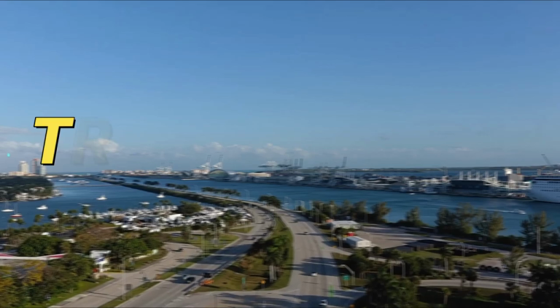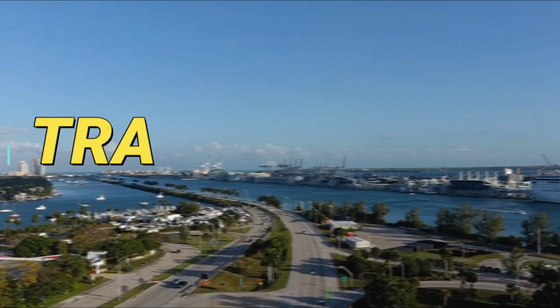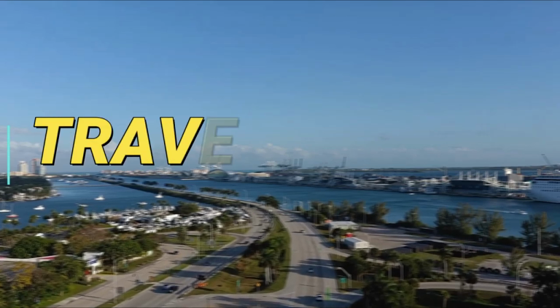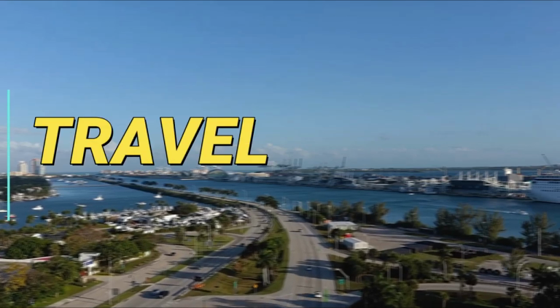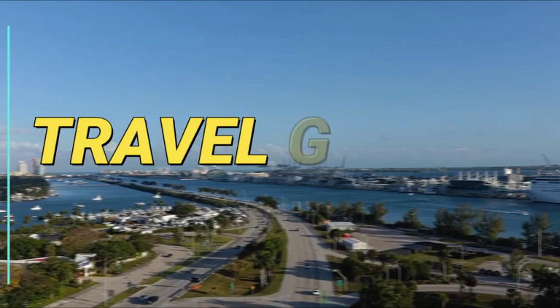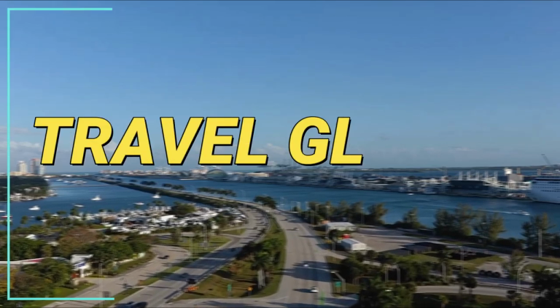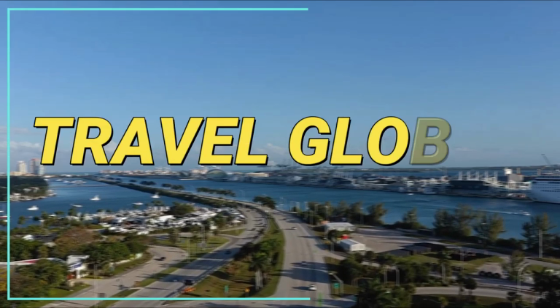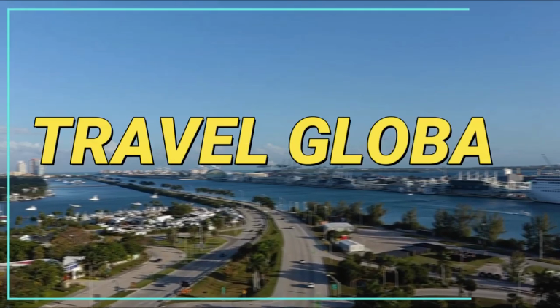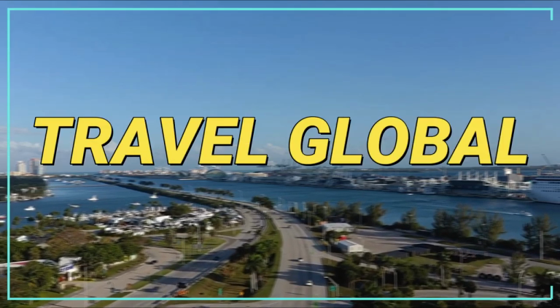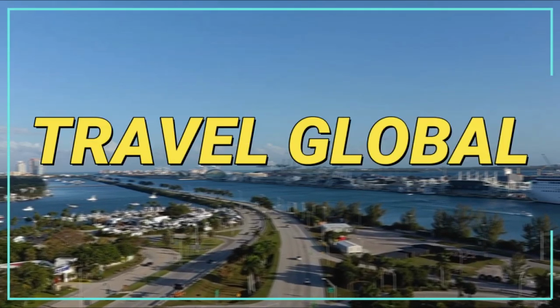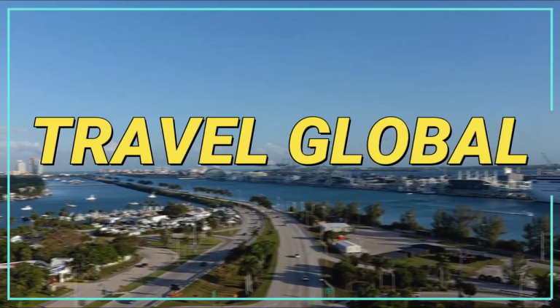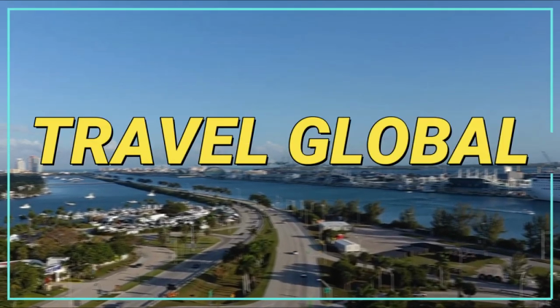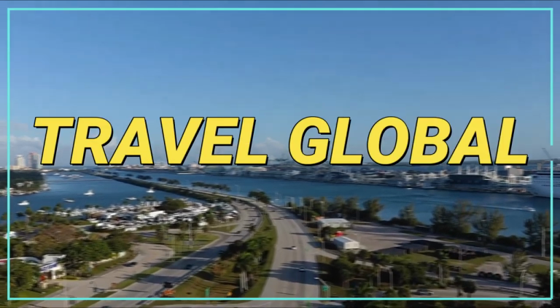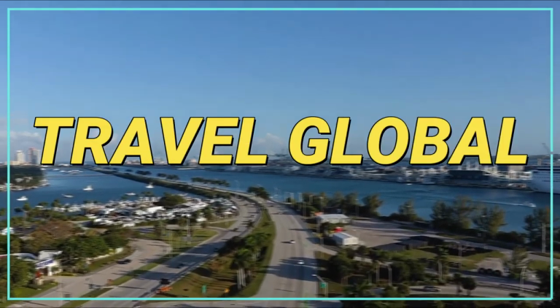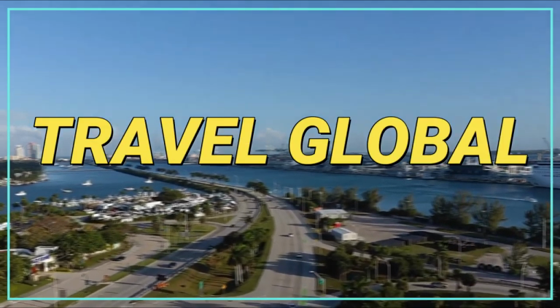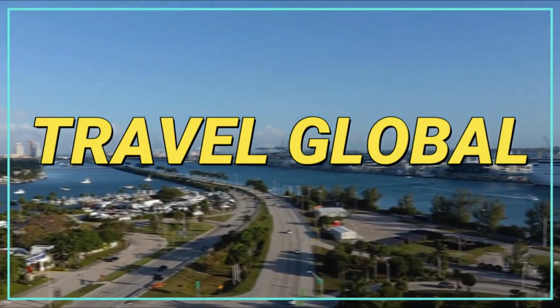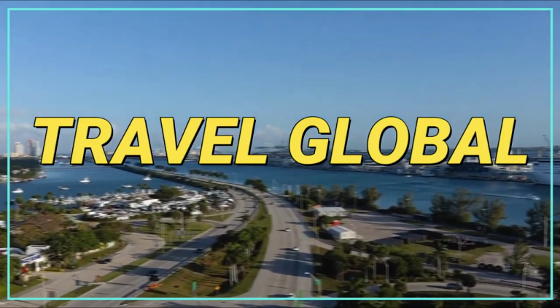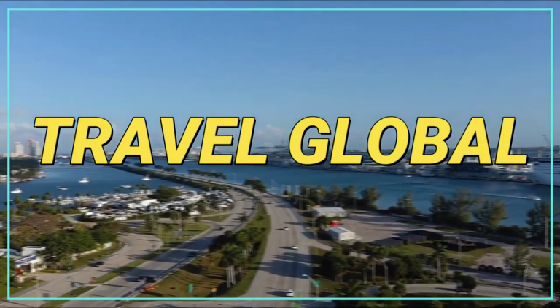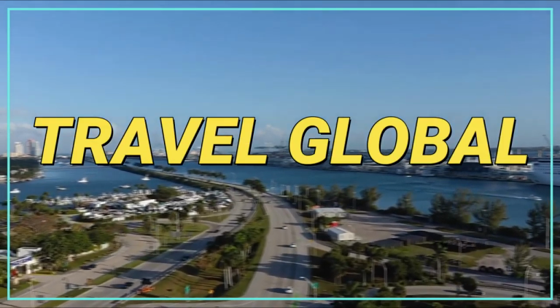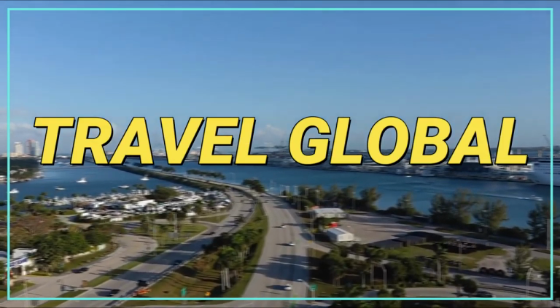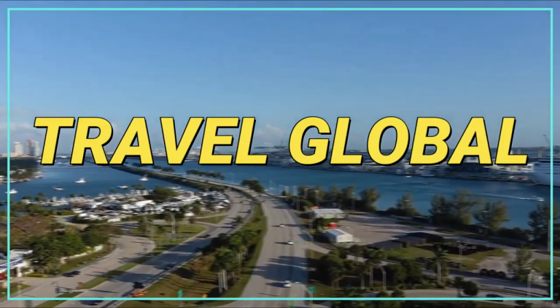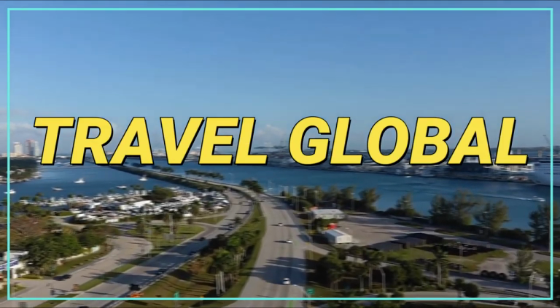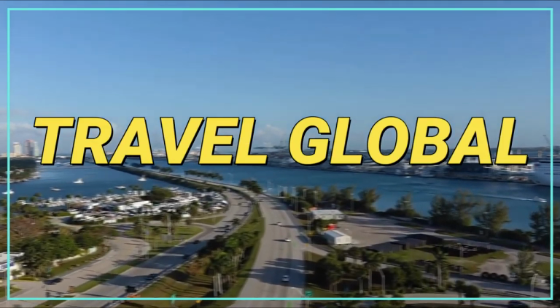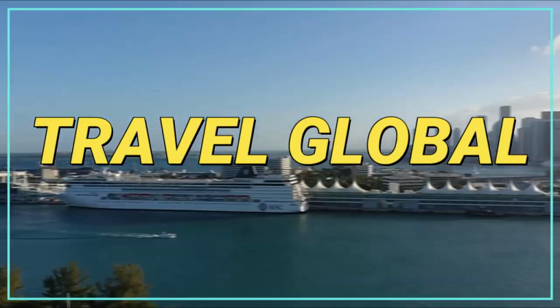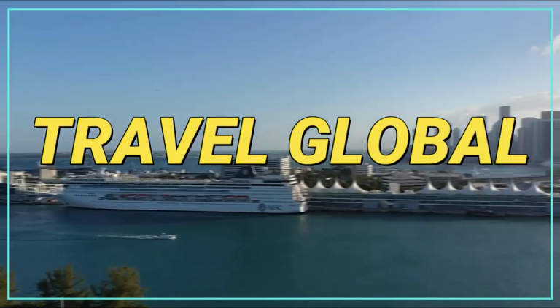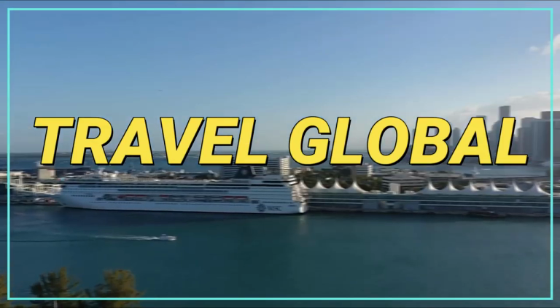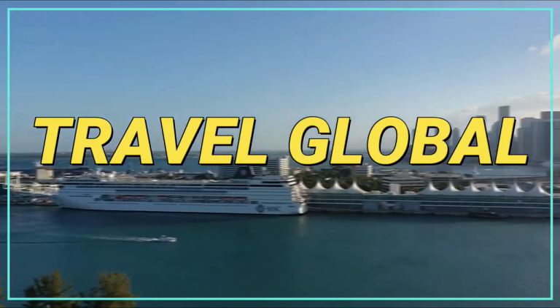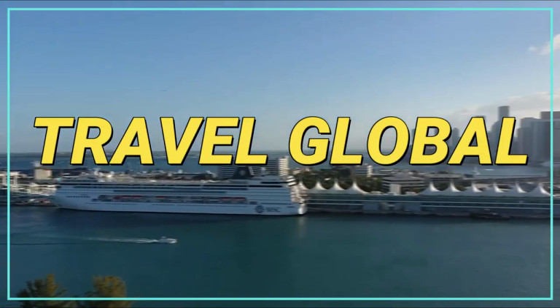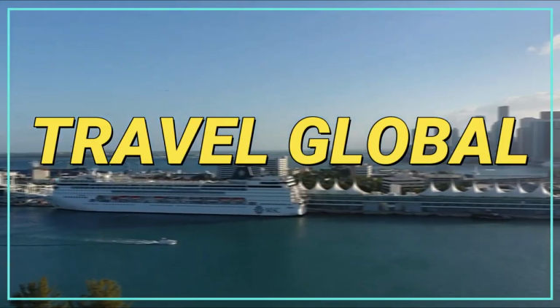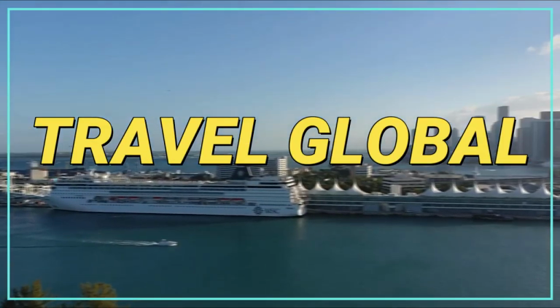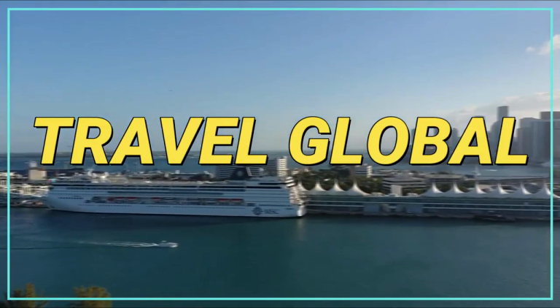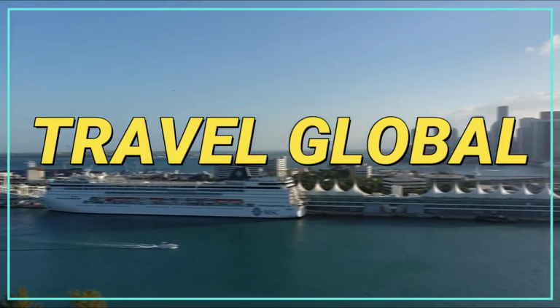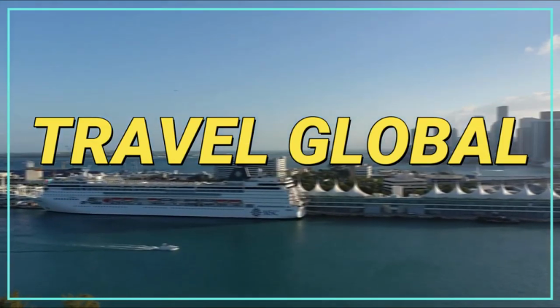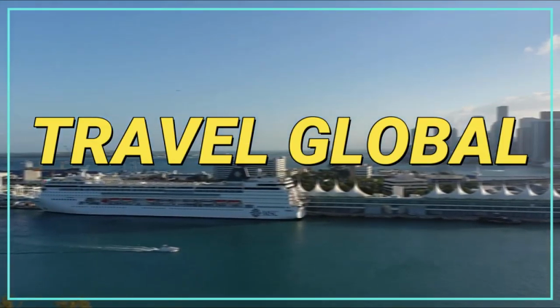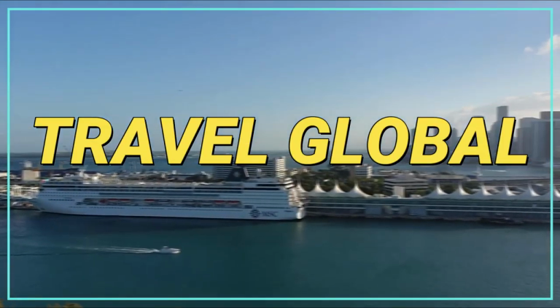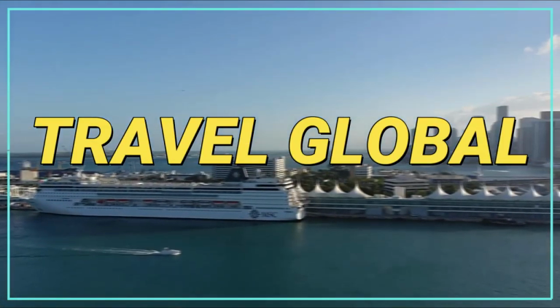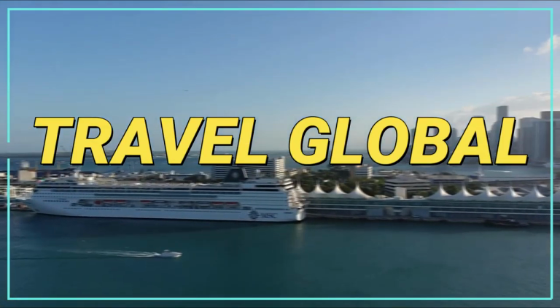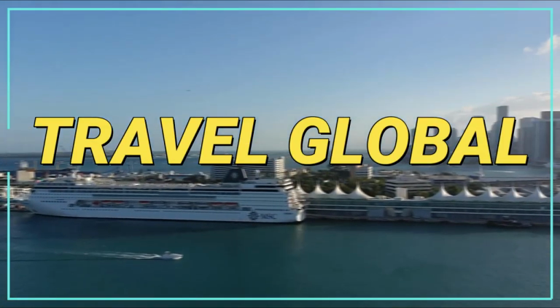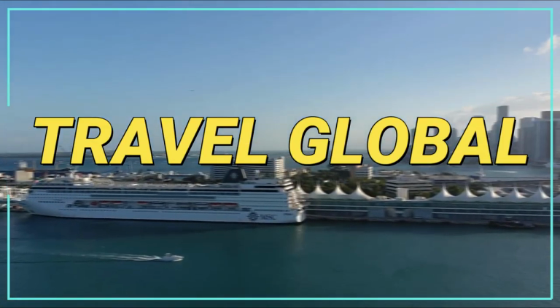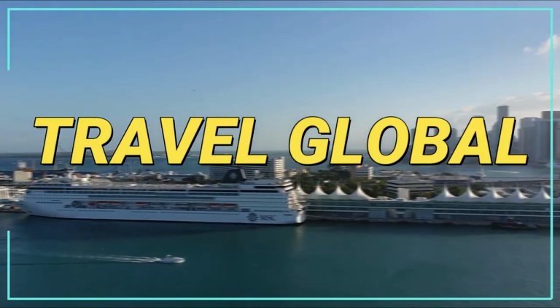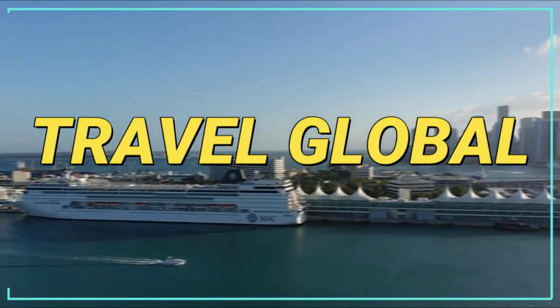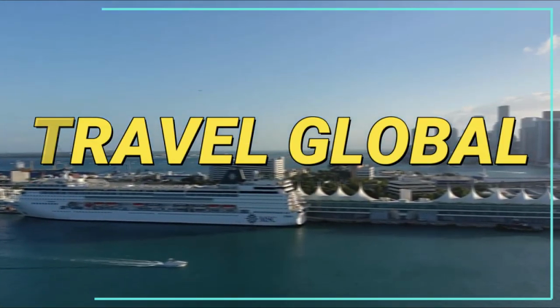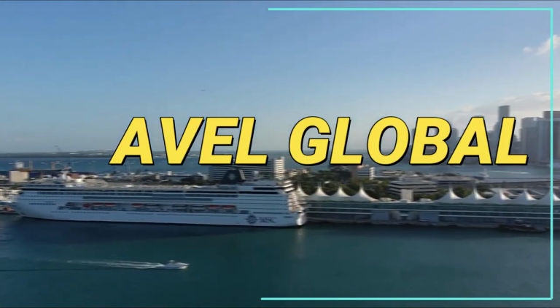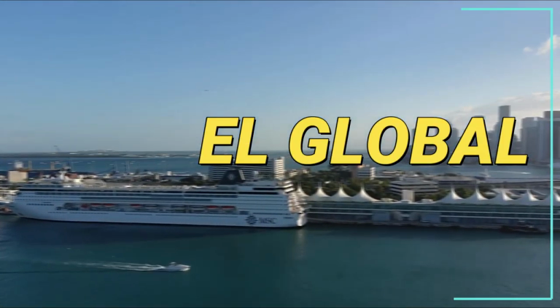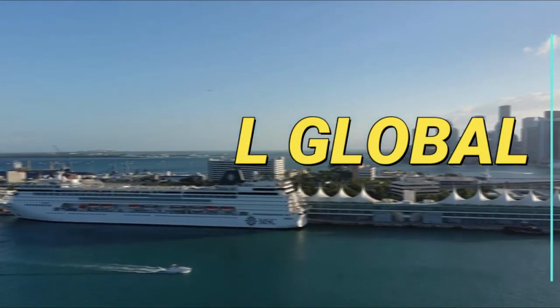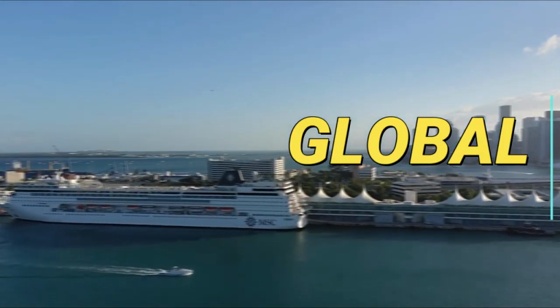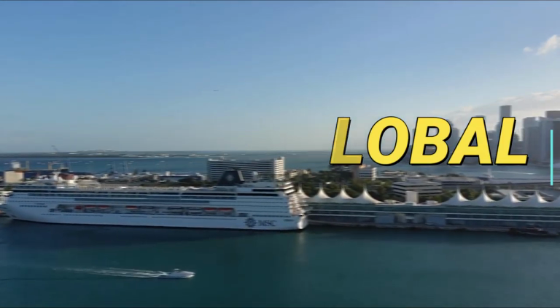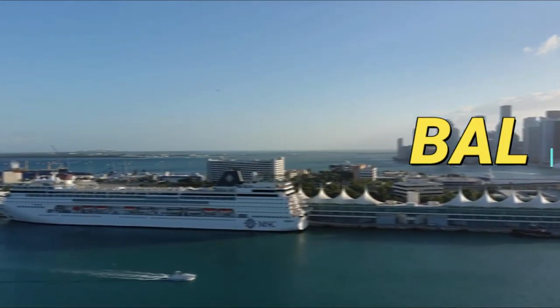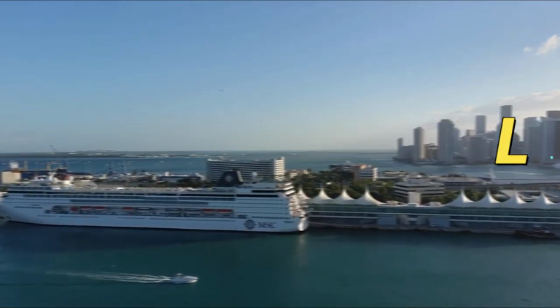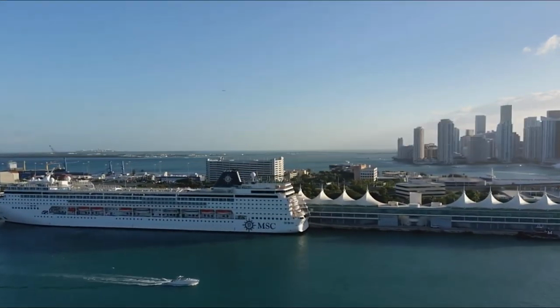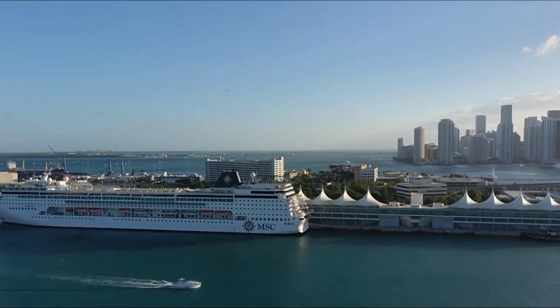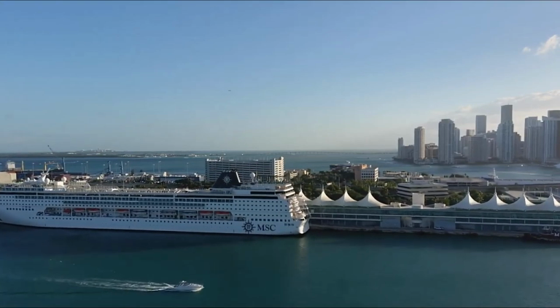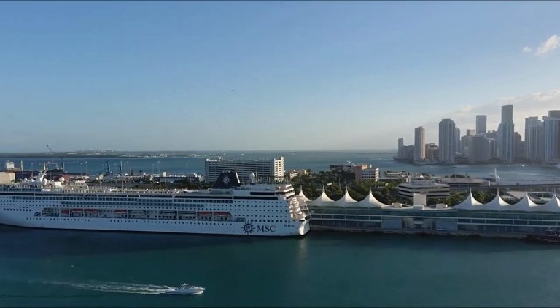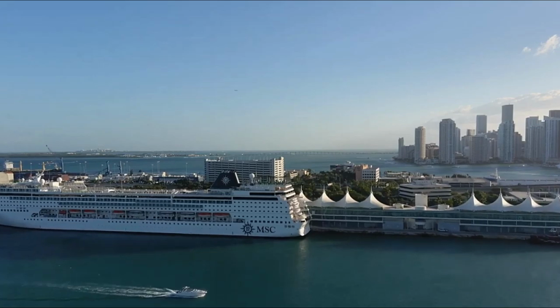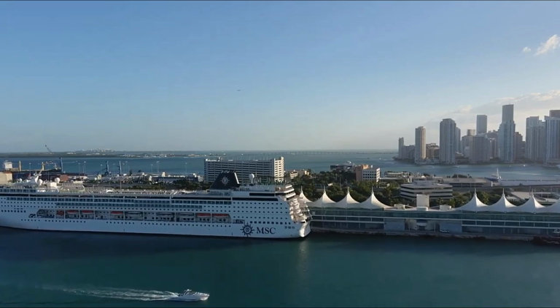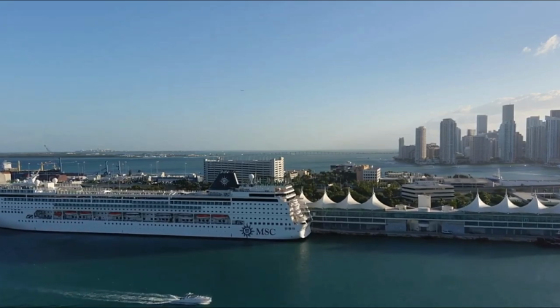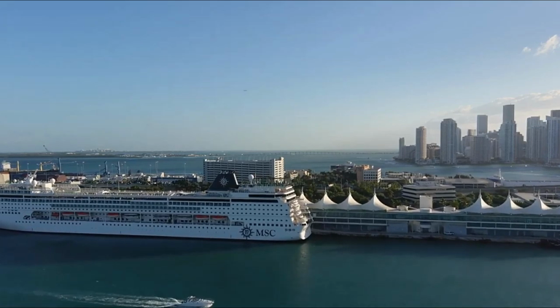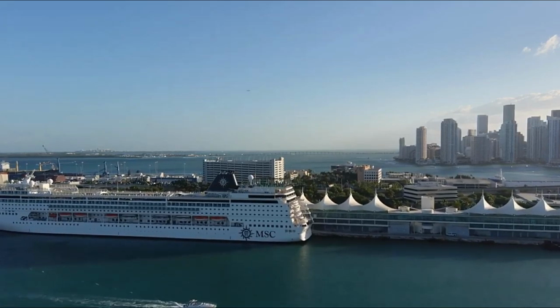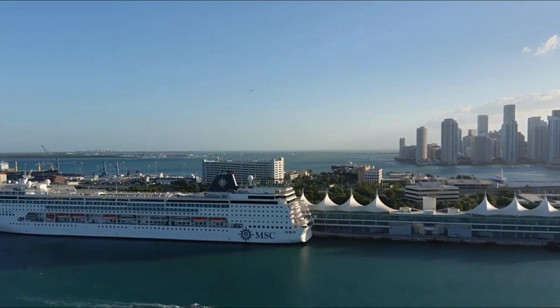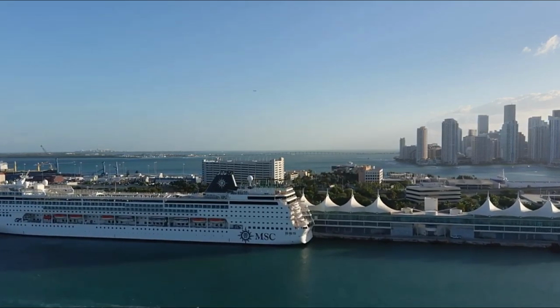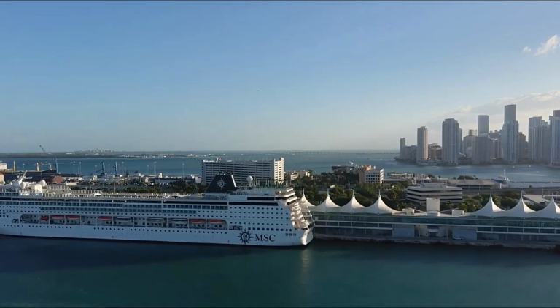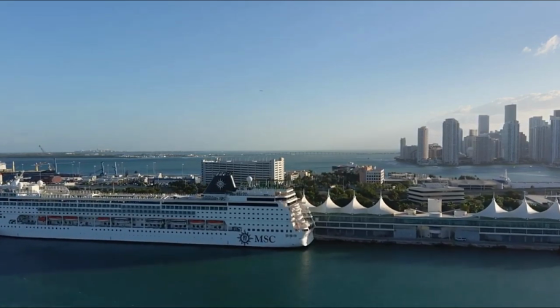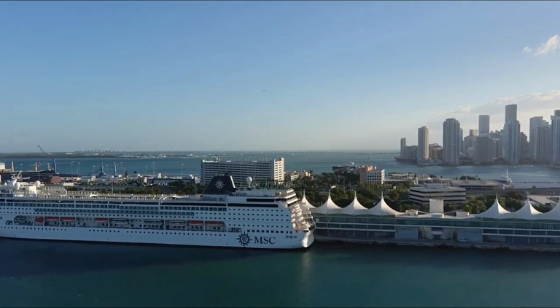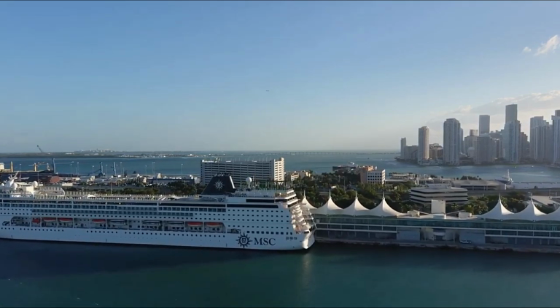Hey guys, welcome back to Travel Global. Today we'll talk about the top 10 things to do in Miami.